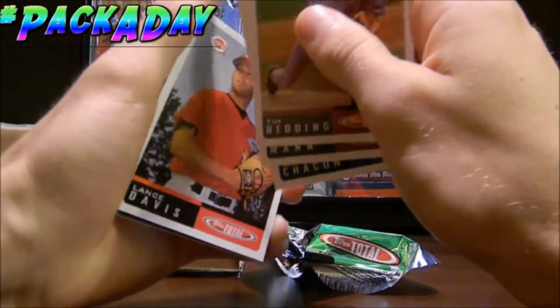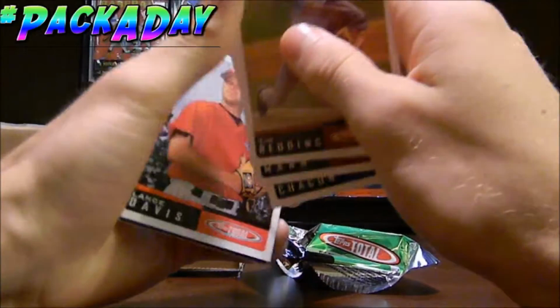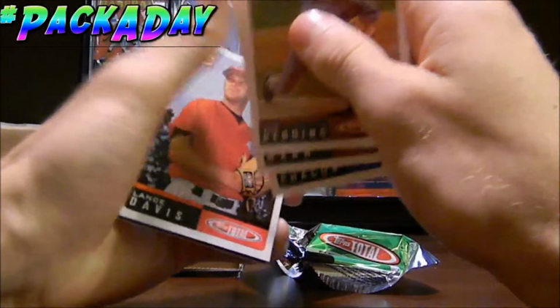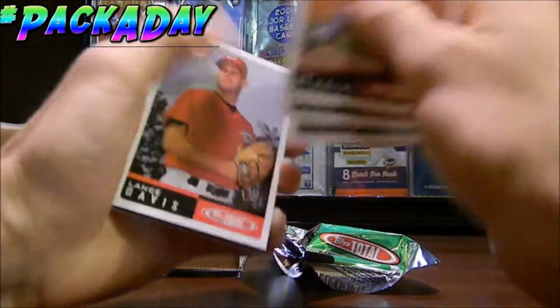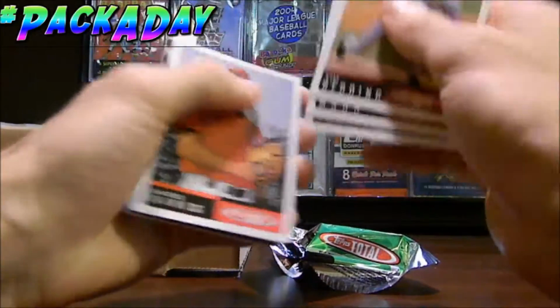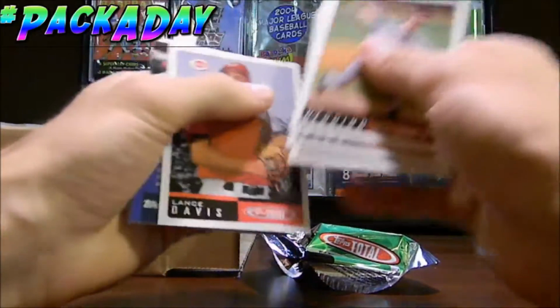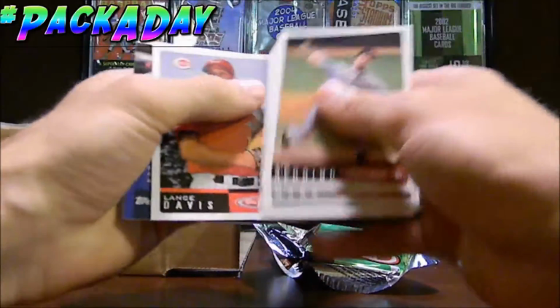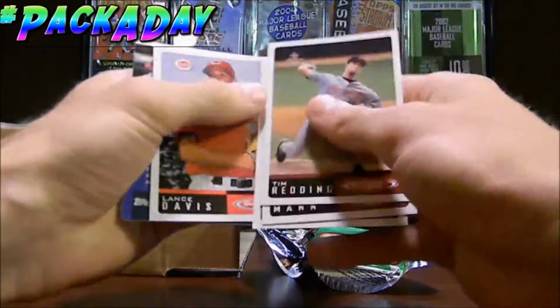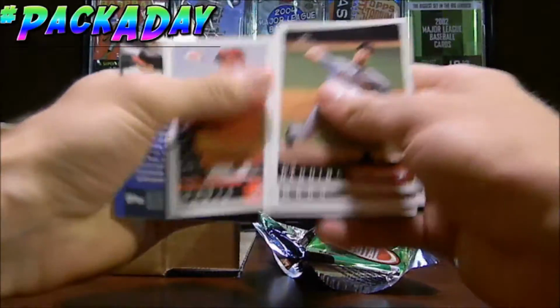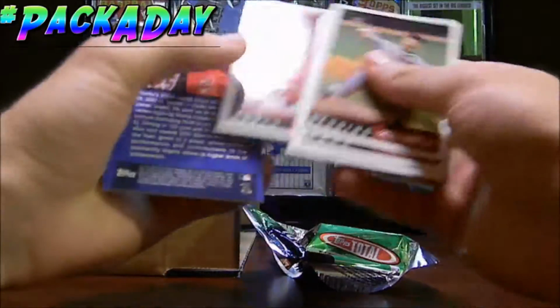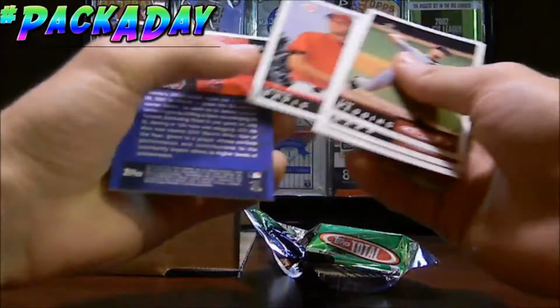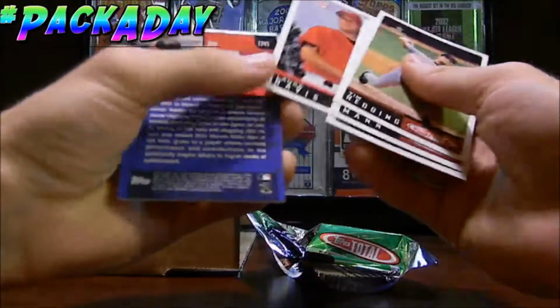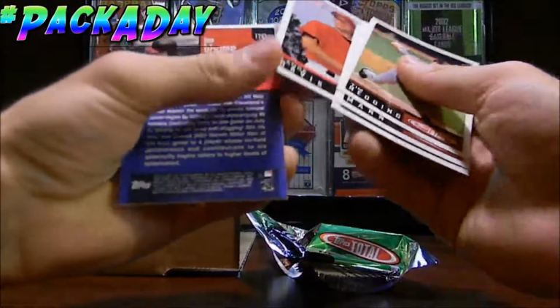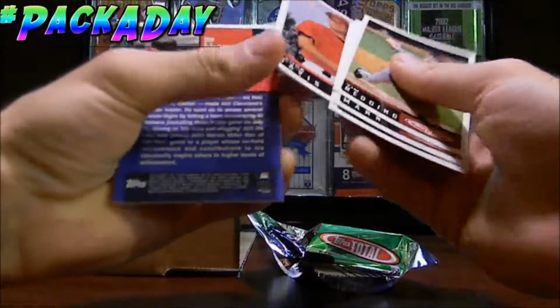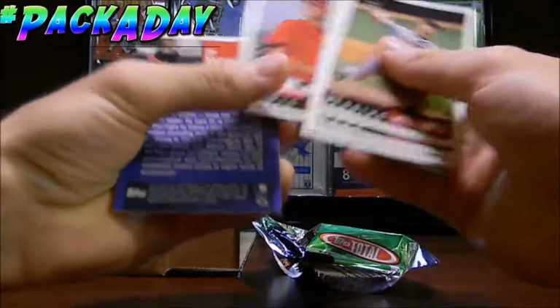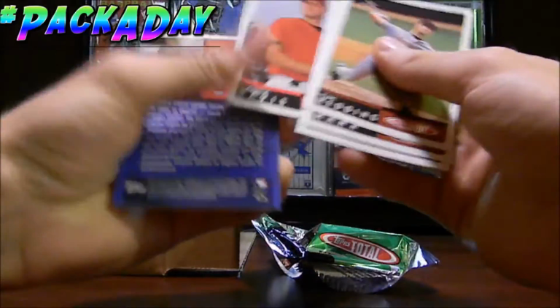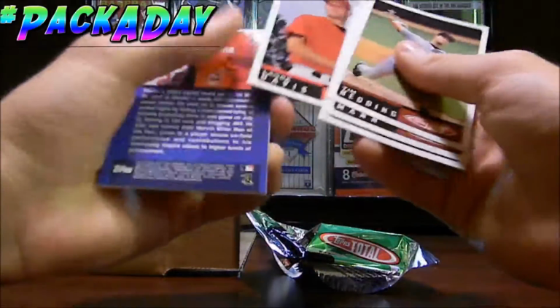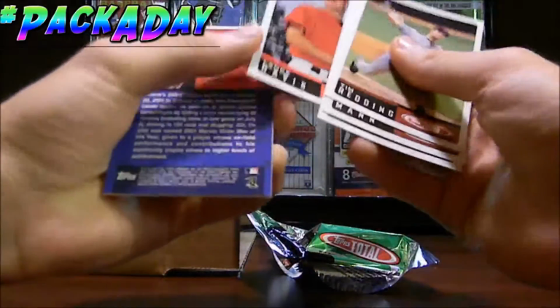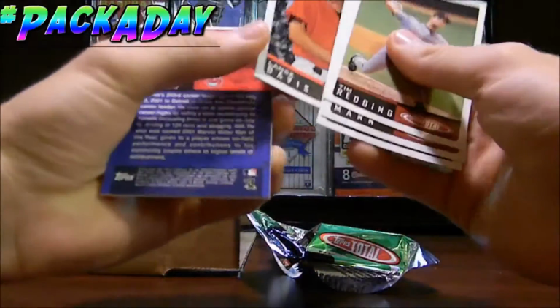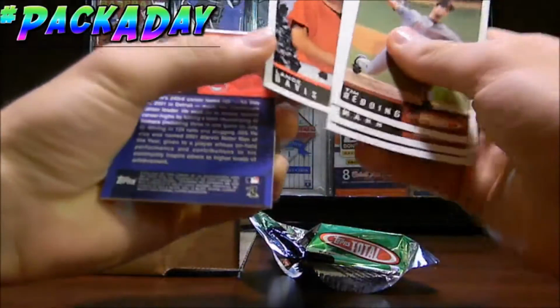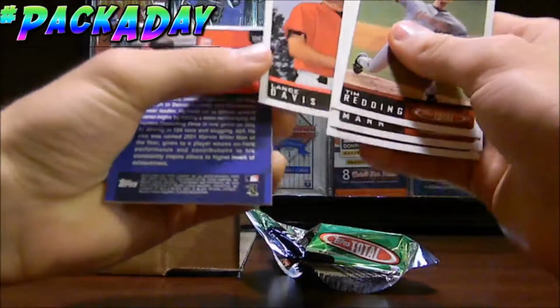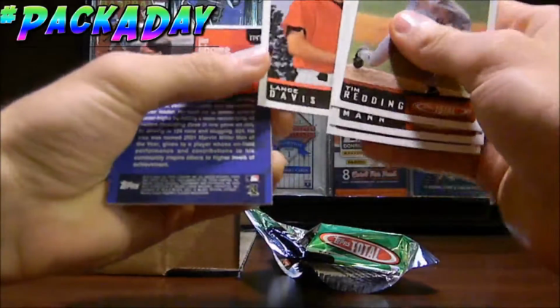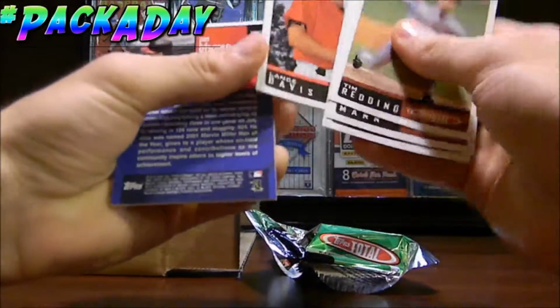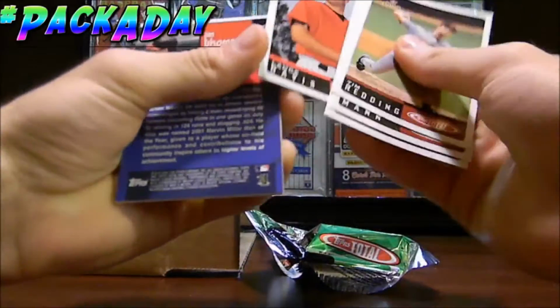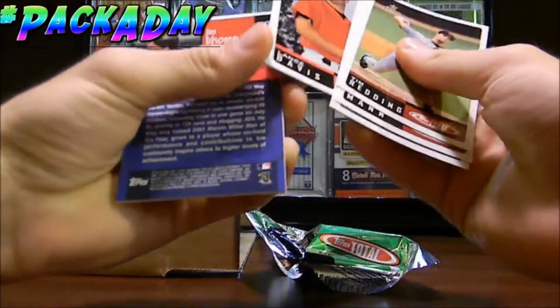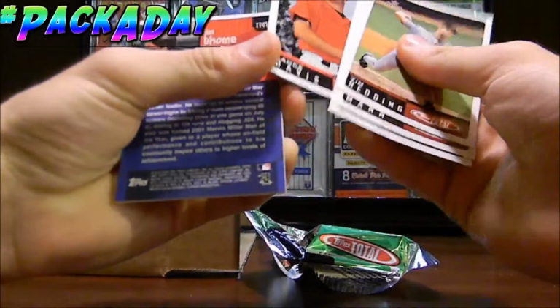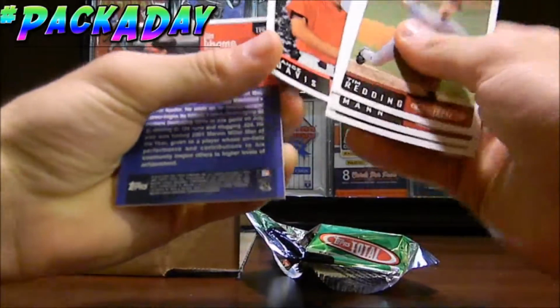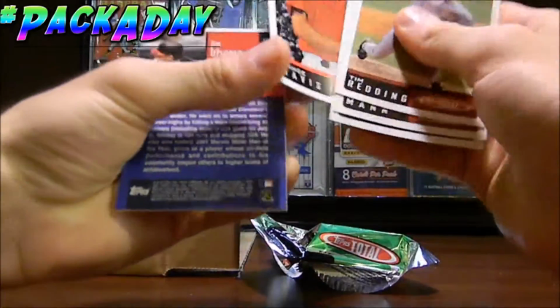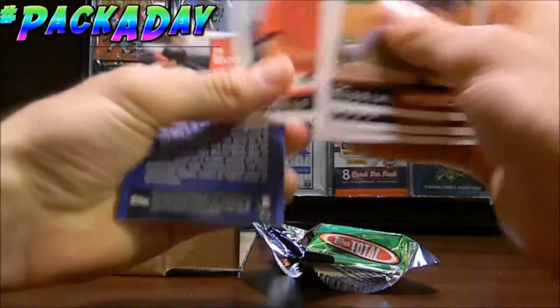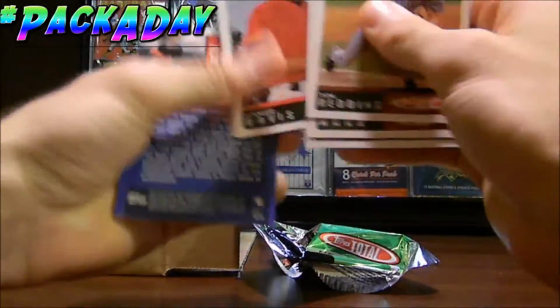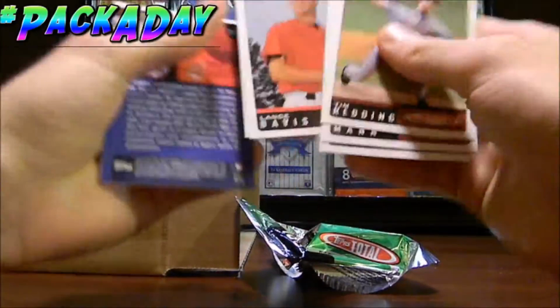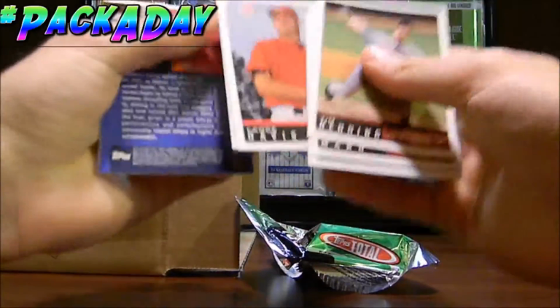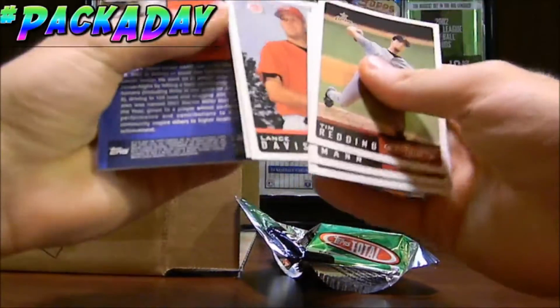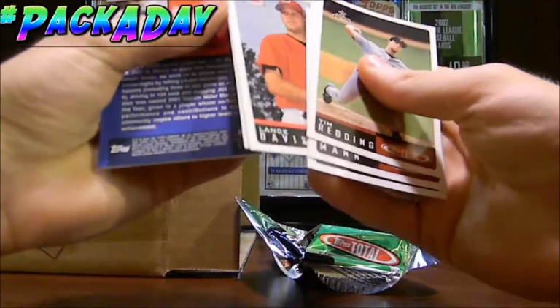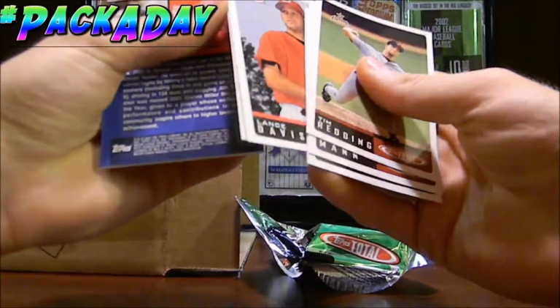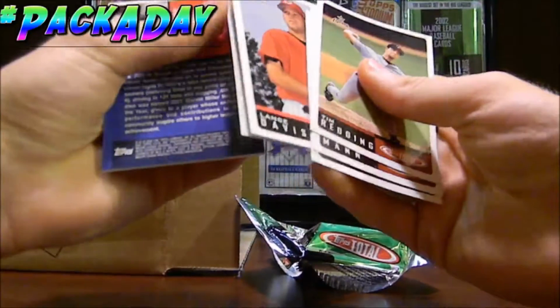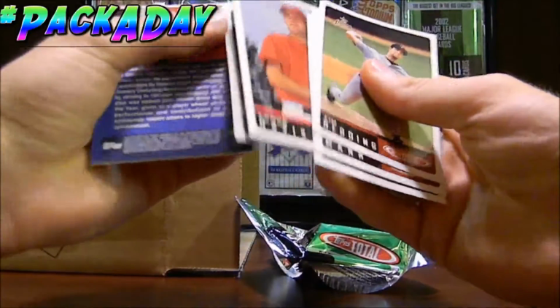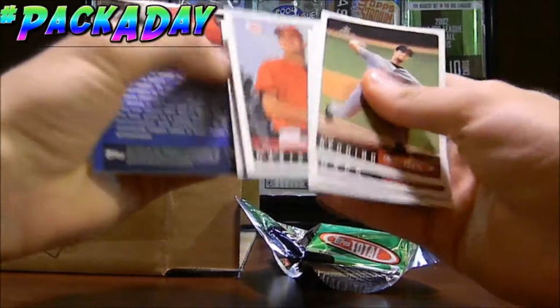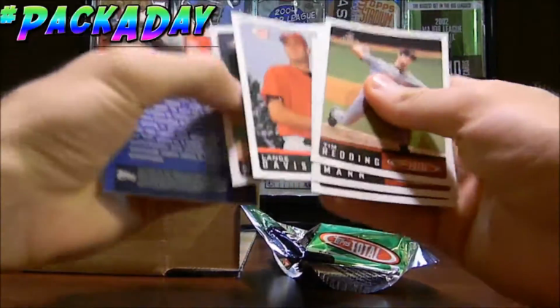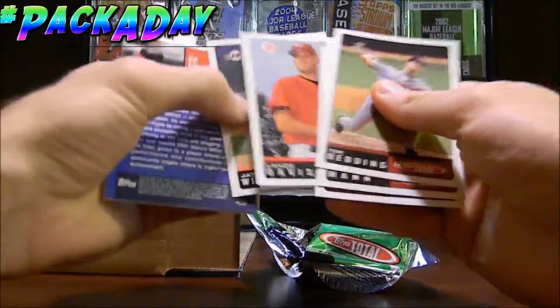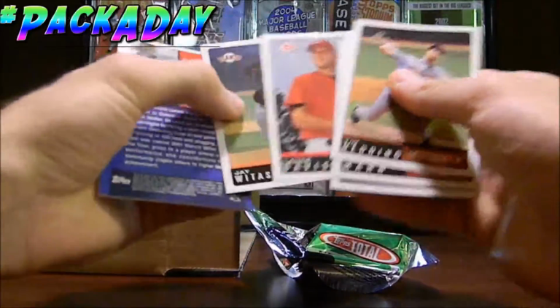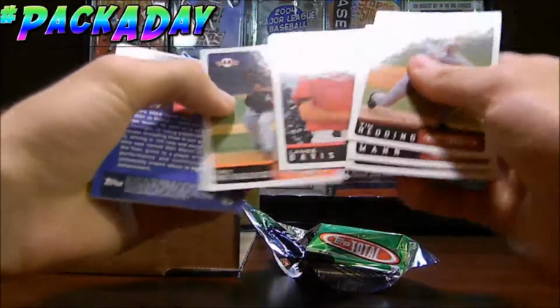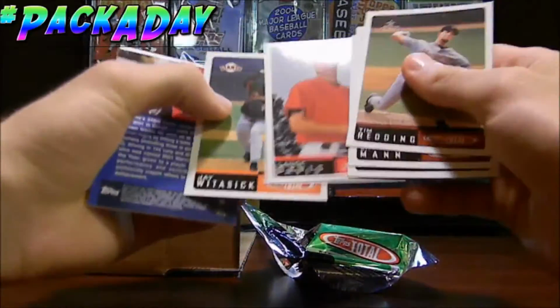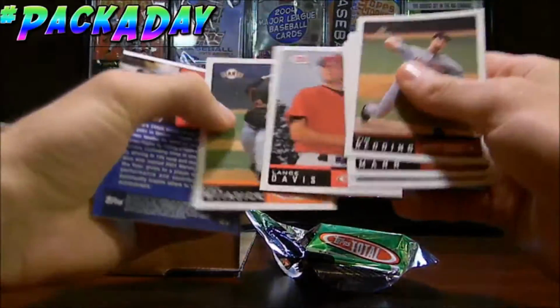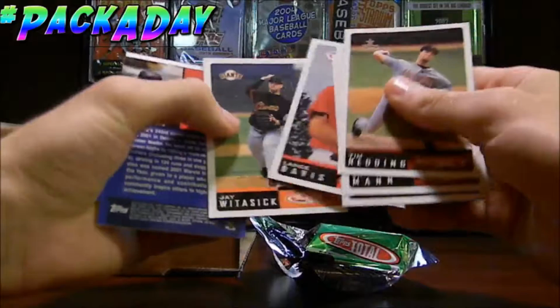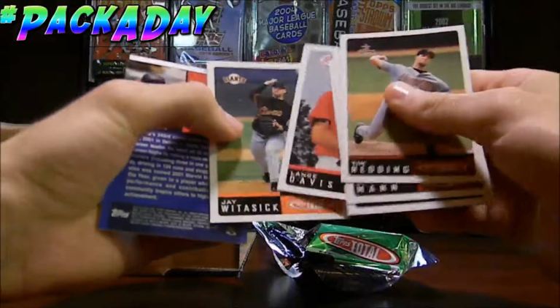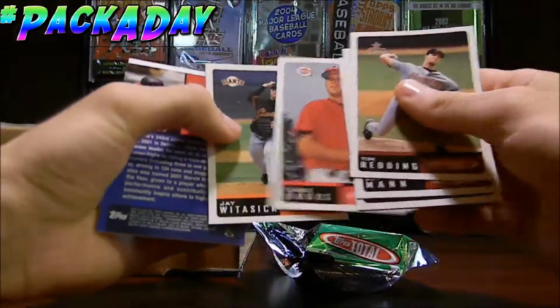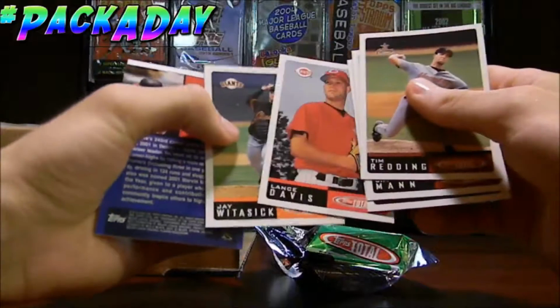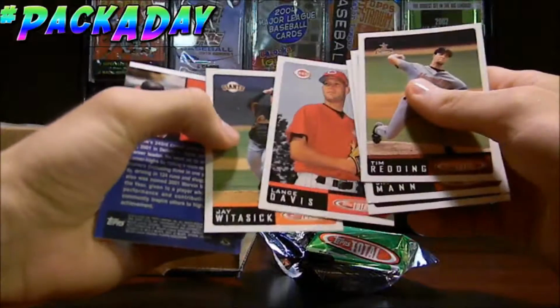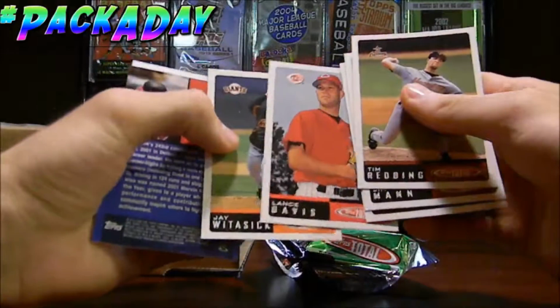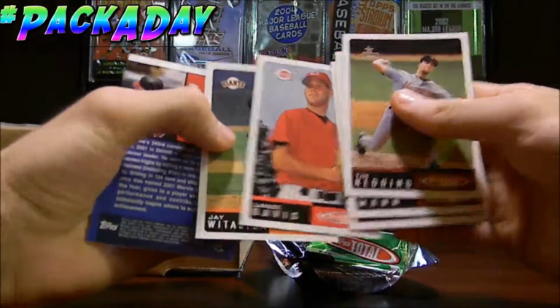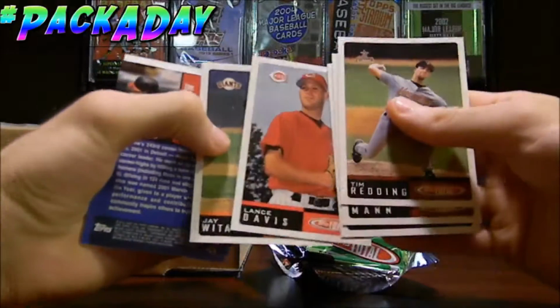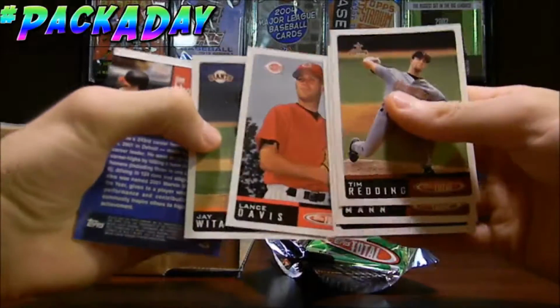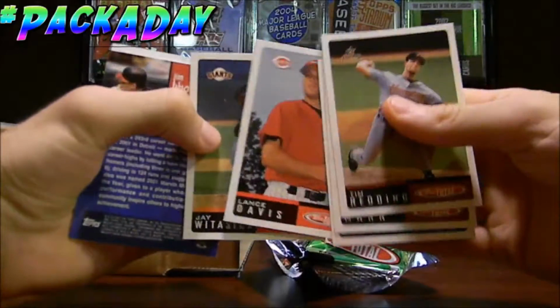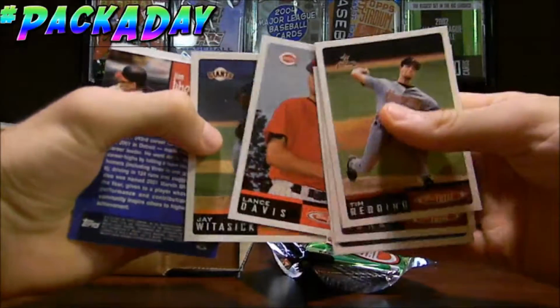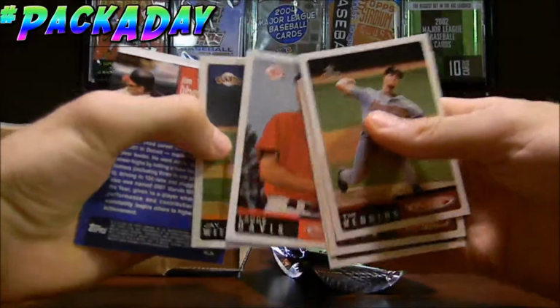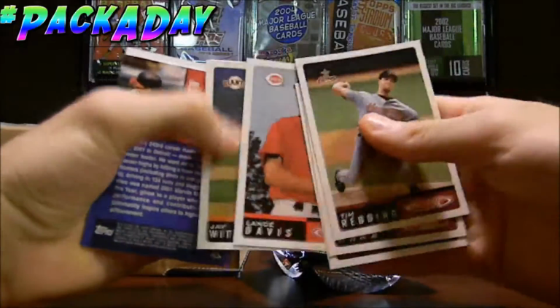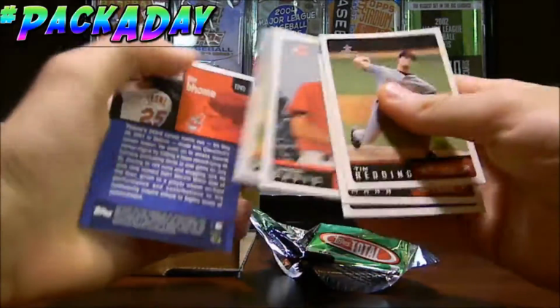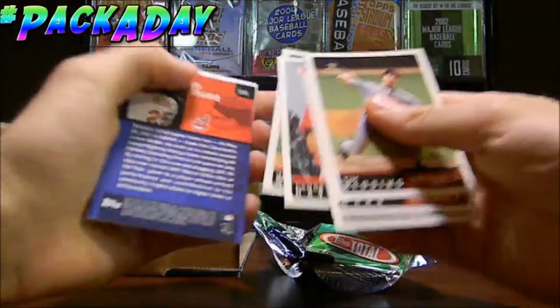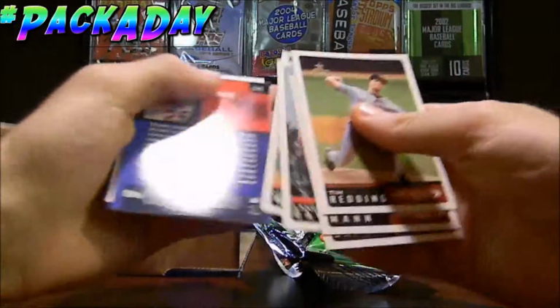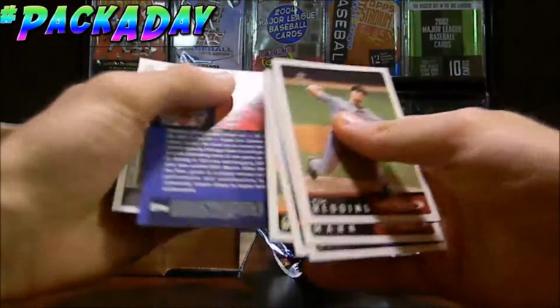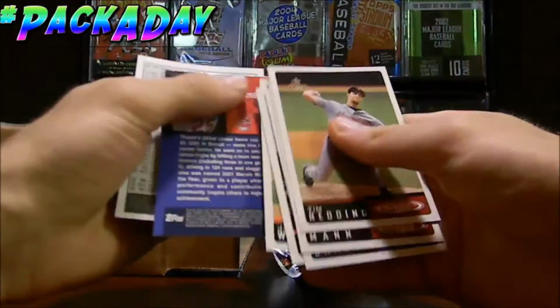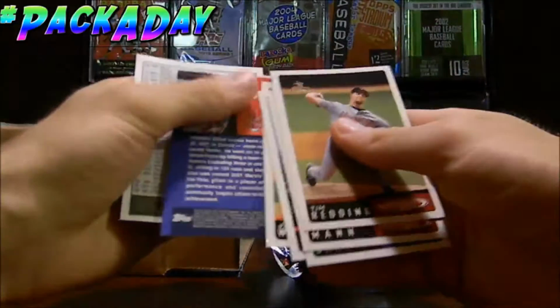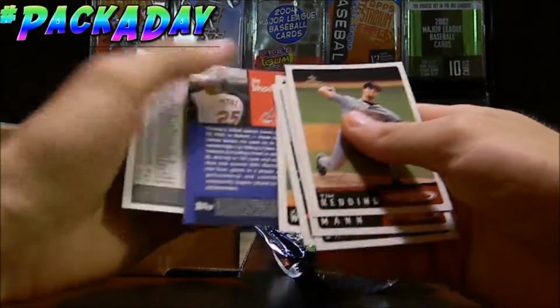These cards were a pain in the butt to open up in the video — I do remember that. Looks like we did get an insert card, which is nice. We'll check that out real quick.